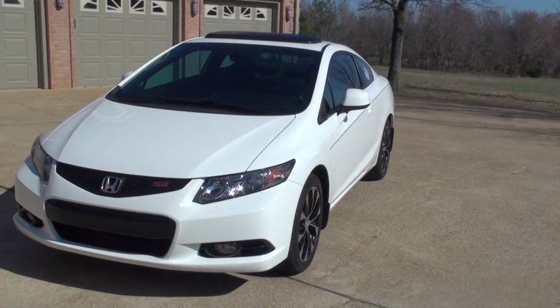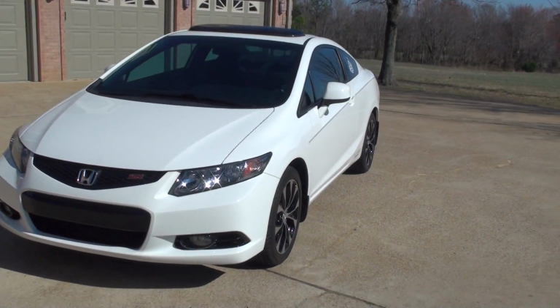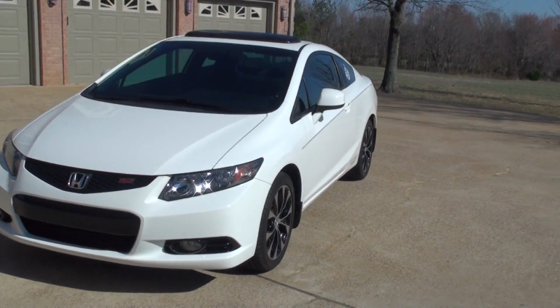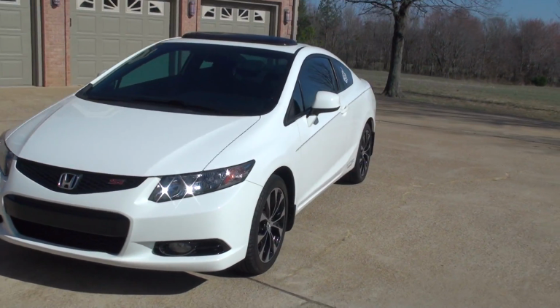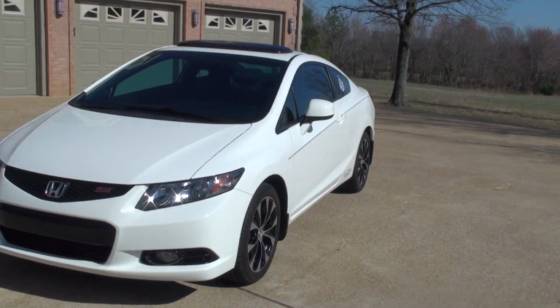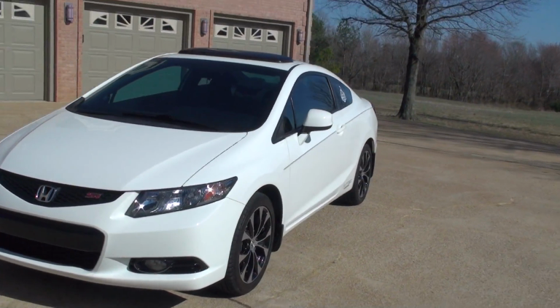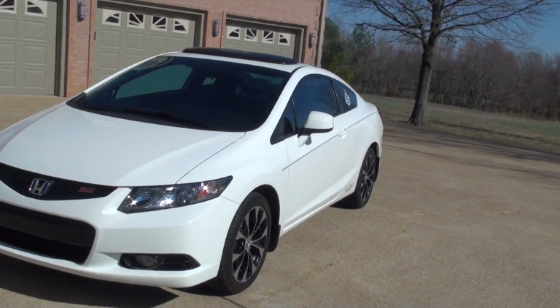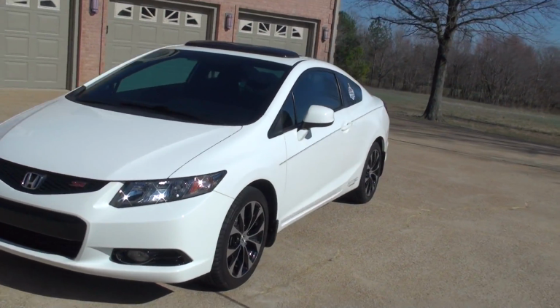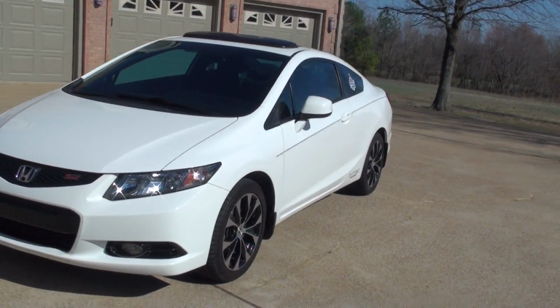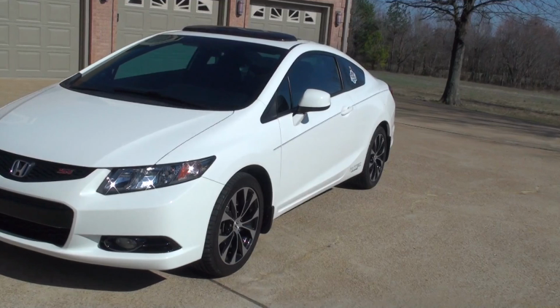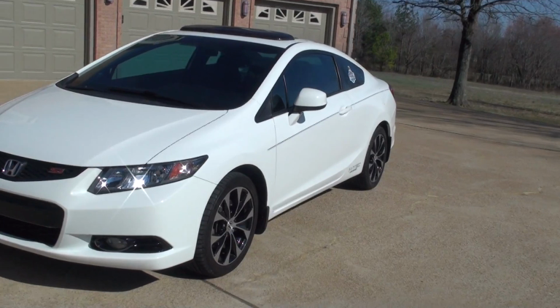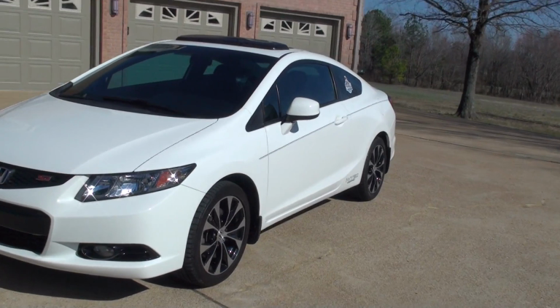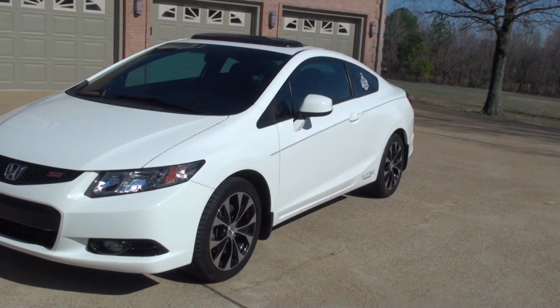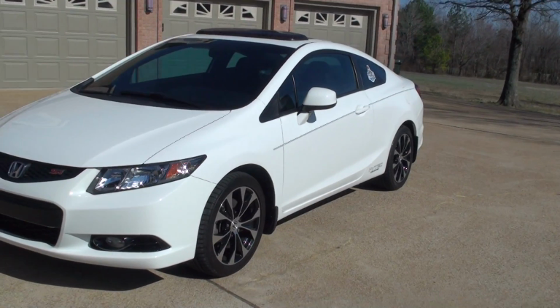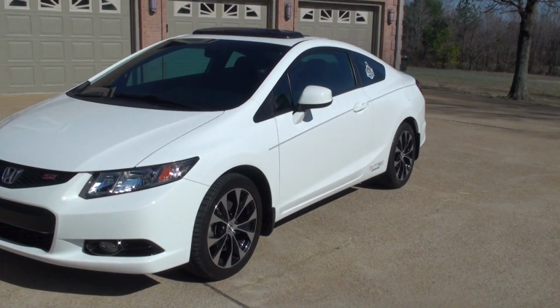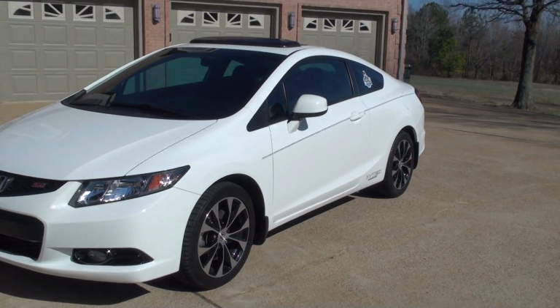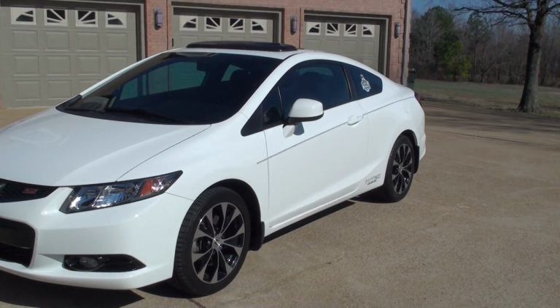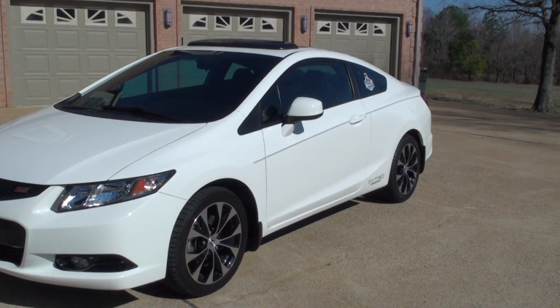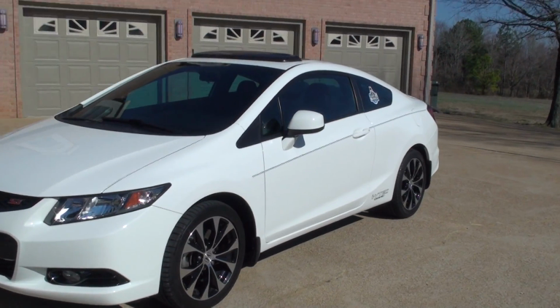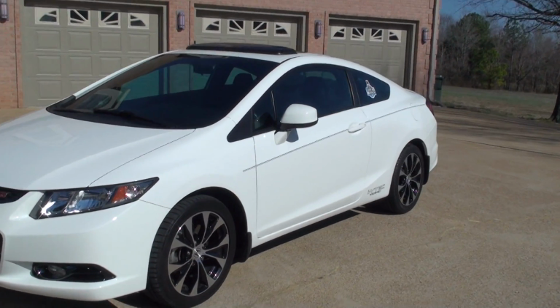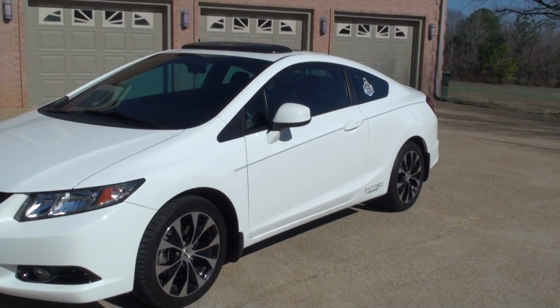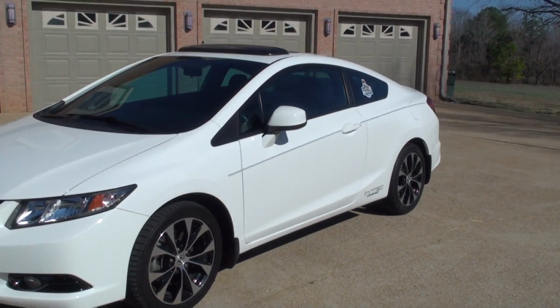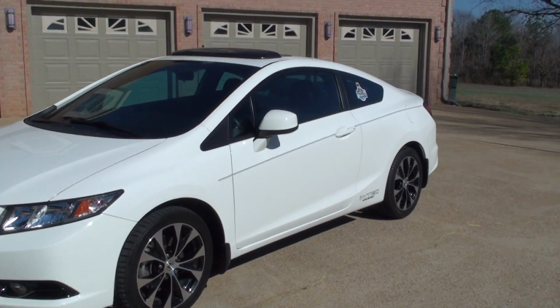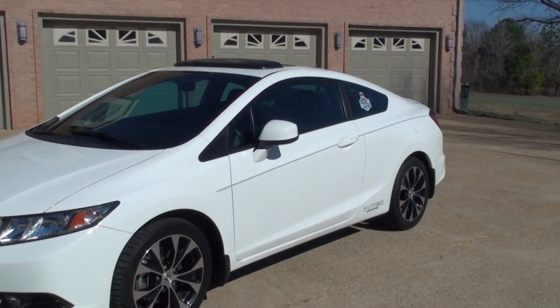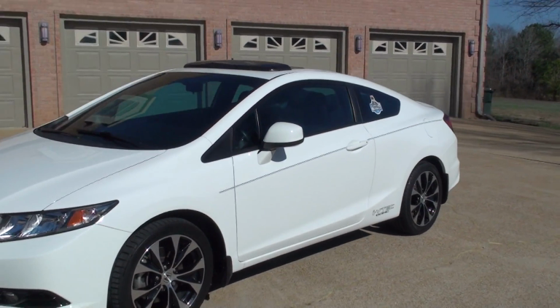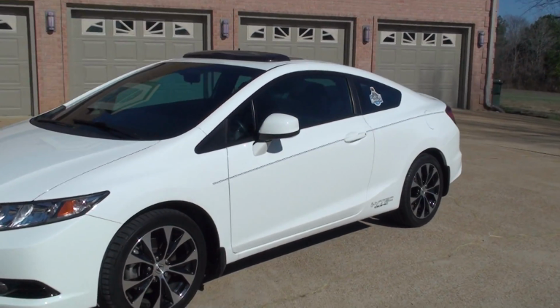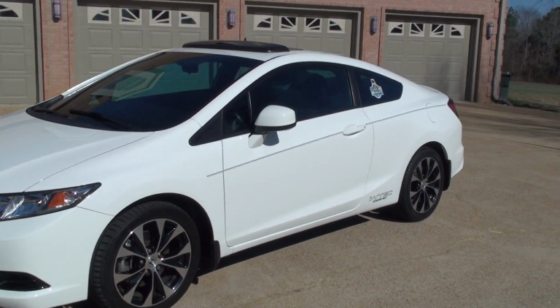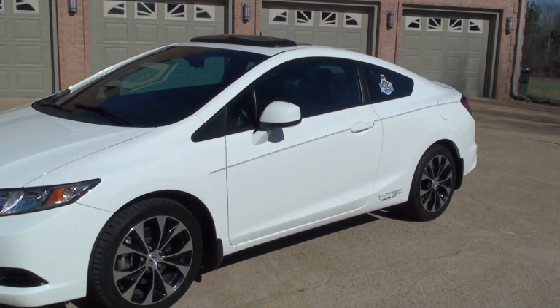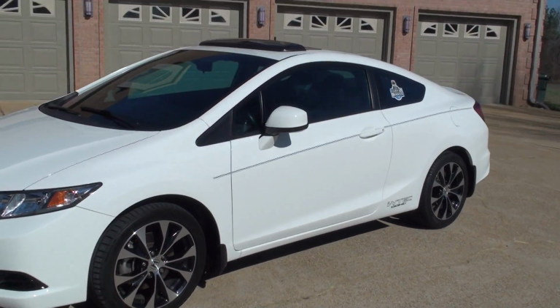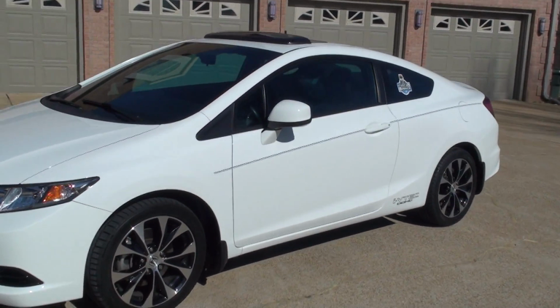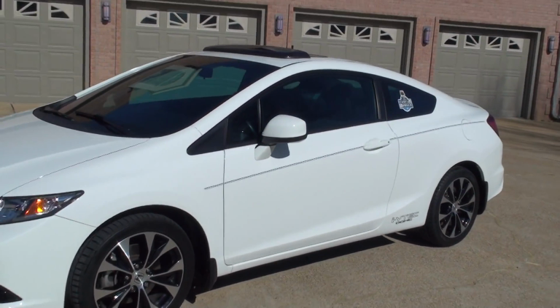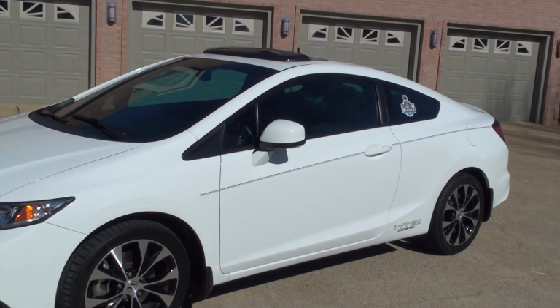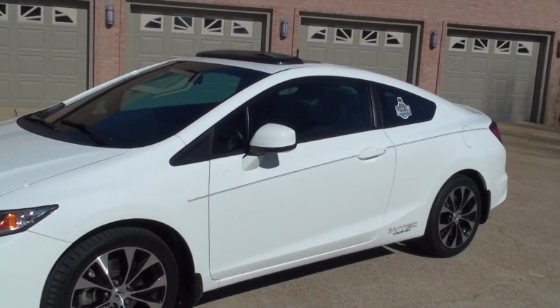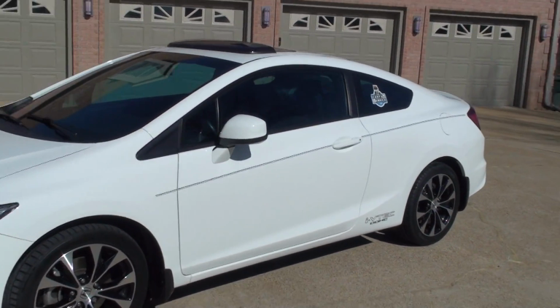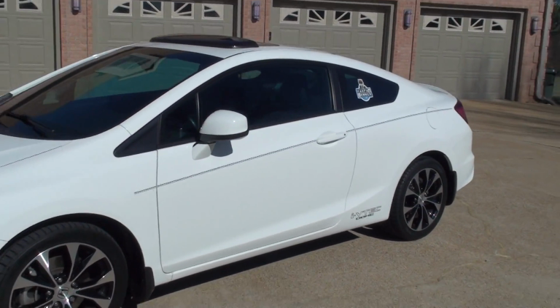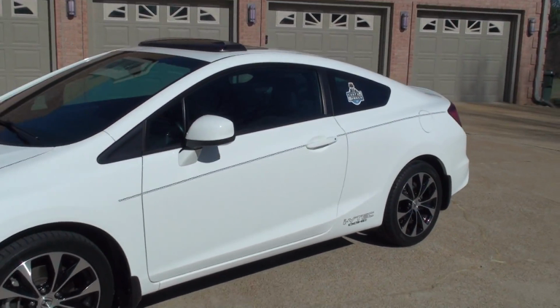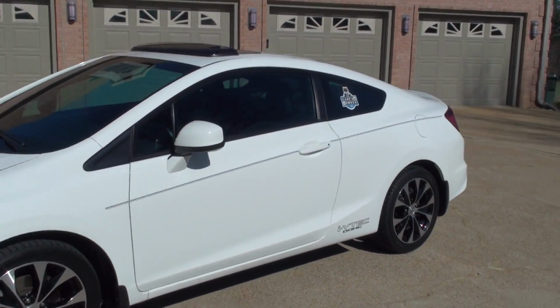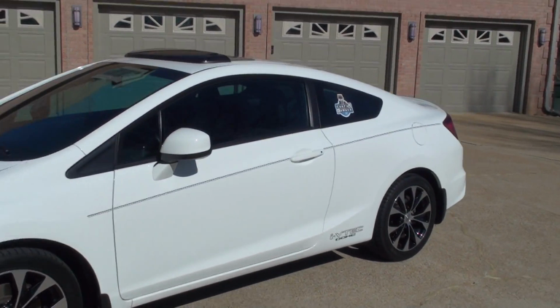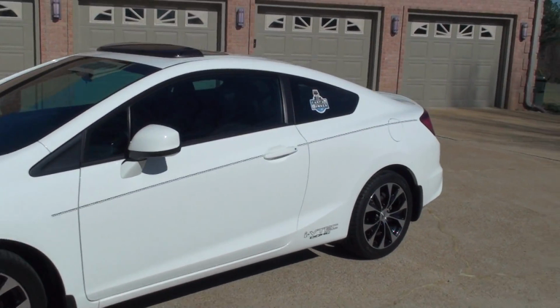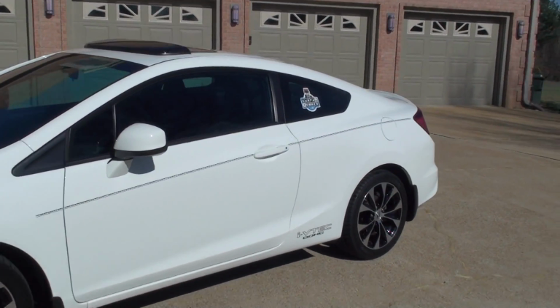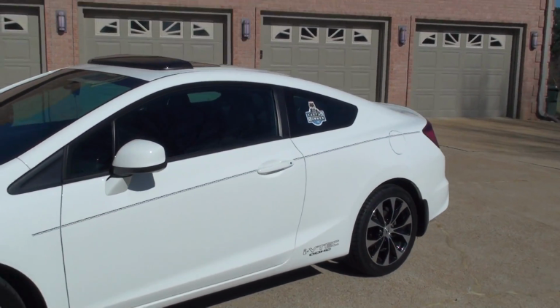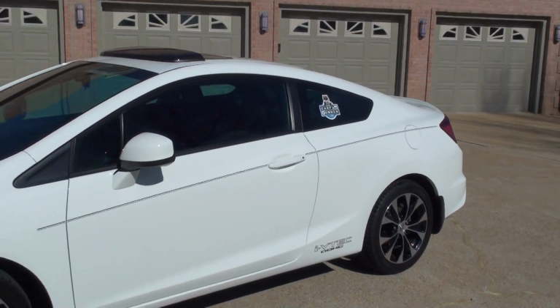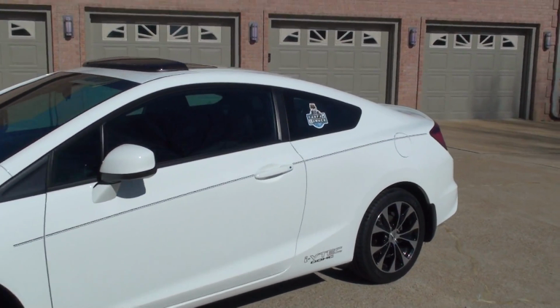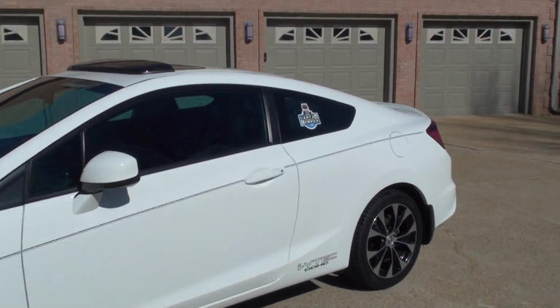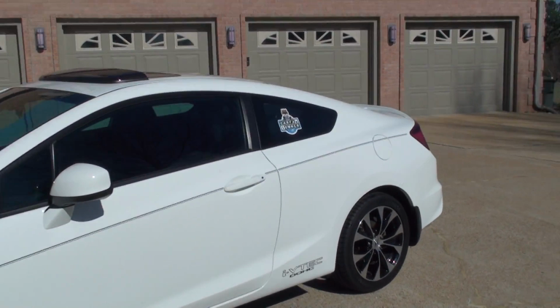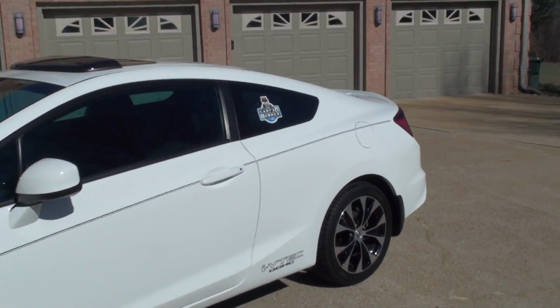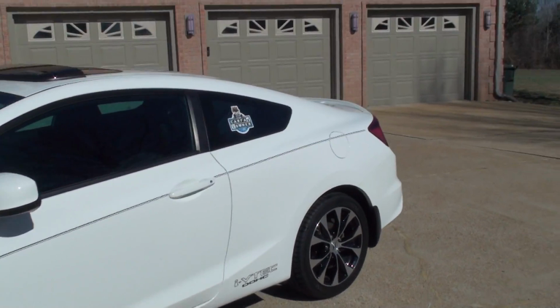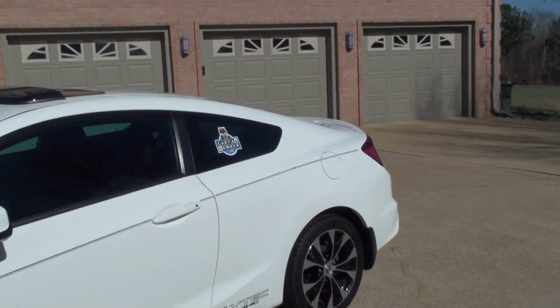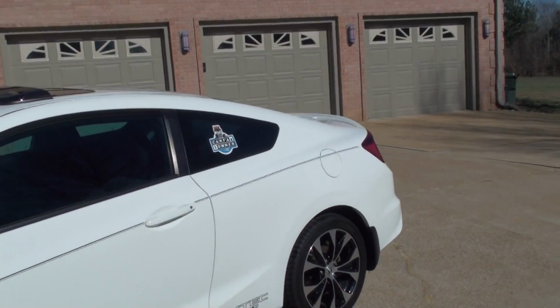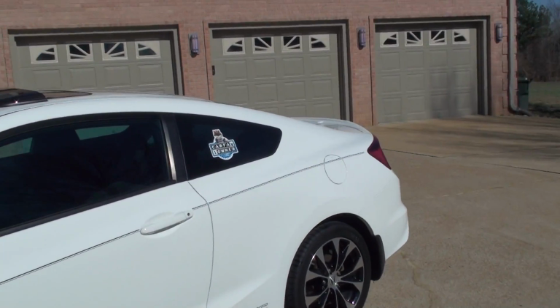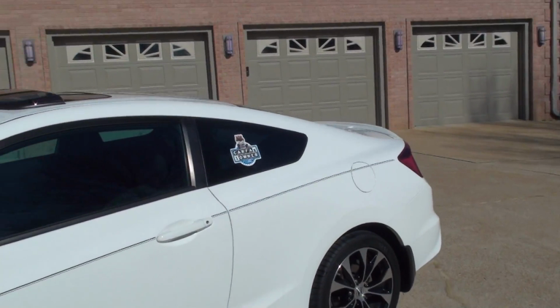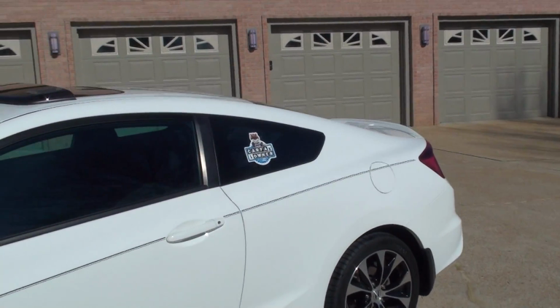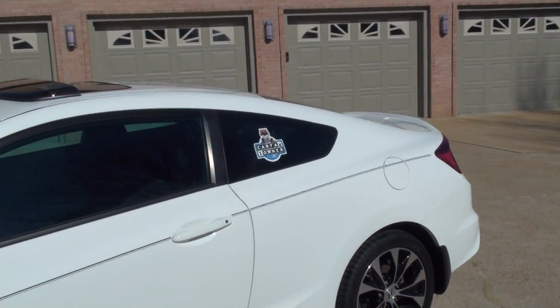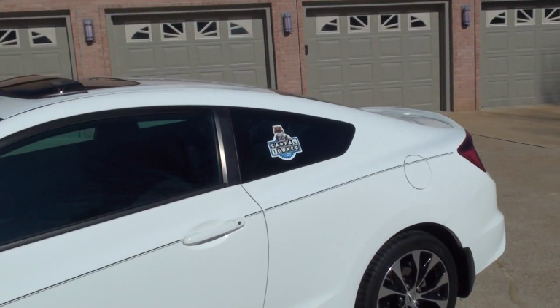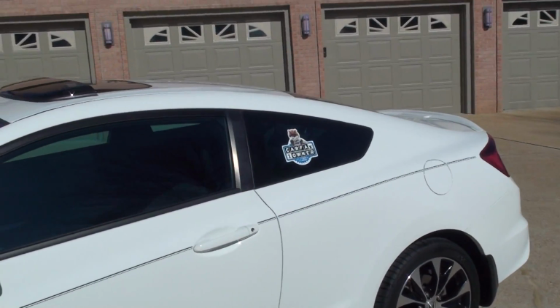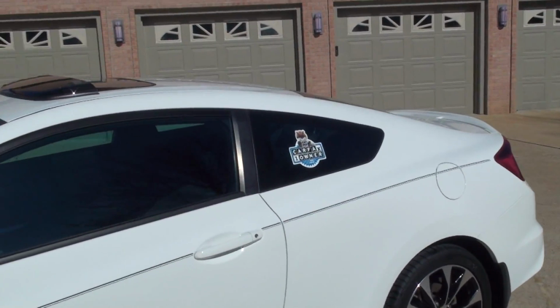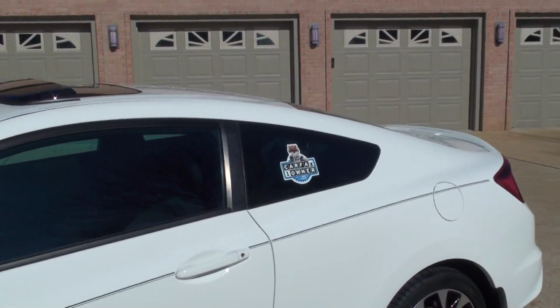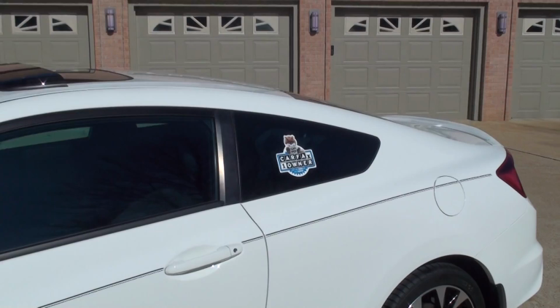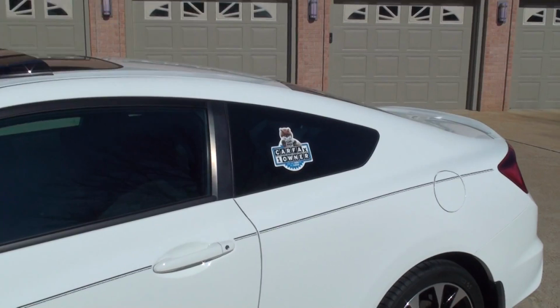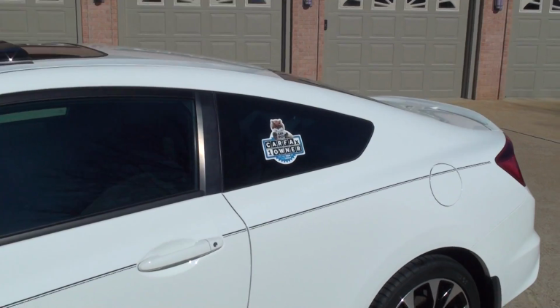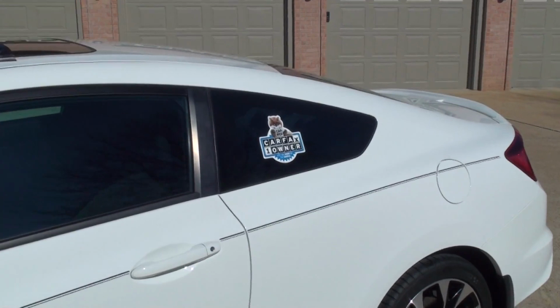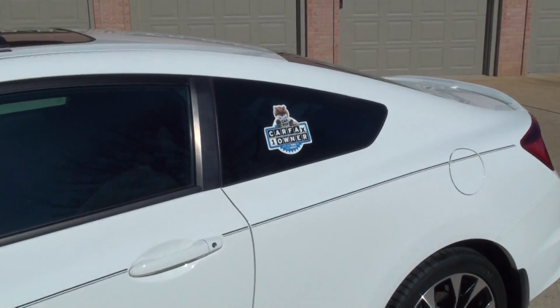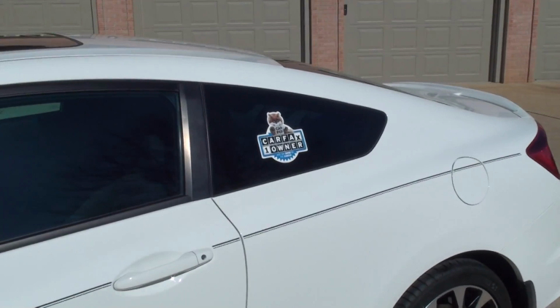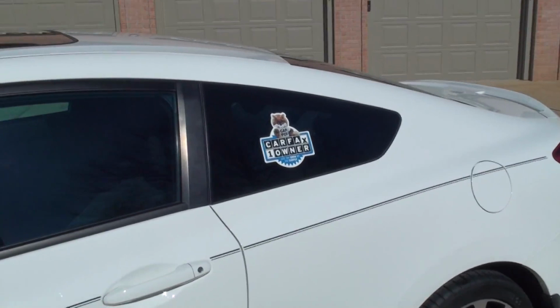It has keyless entry. This is a one-owner clean Carfax — a local trade, southern car, no rust.